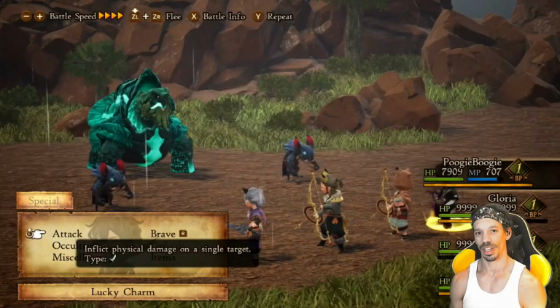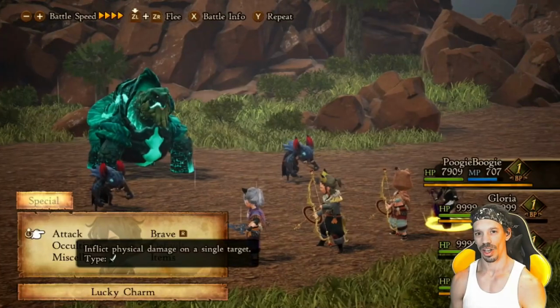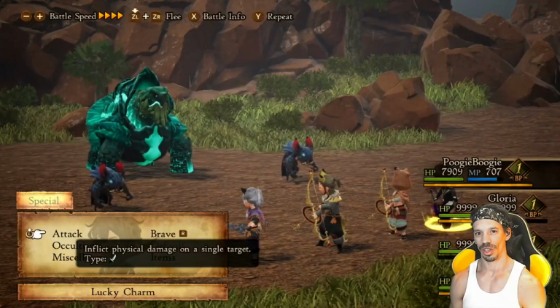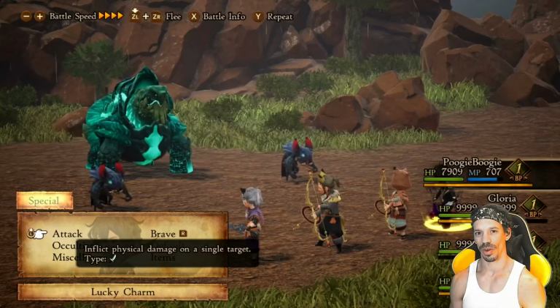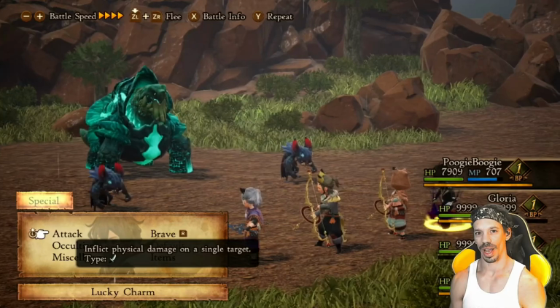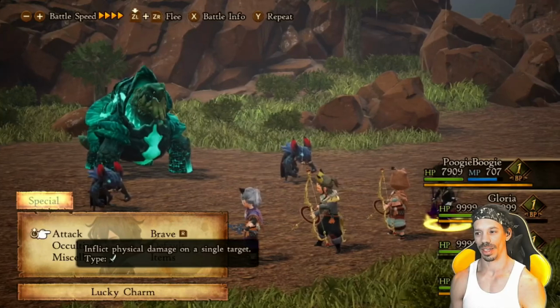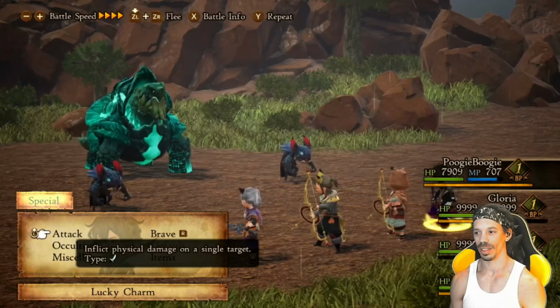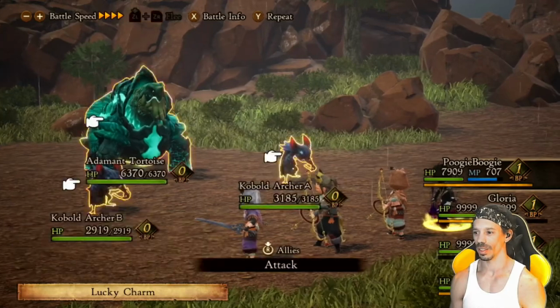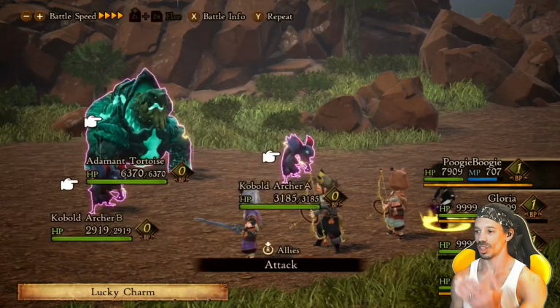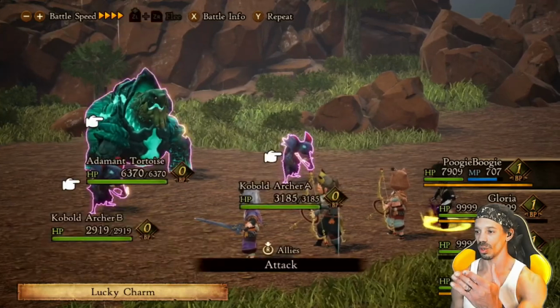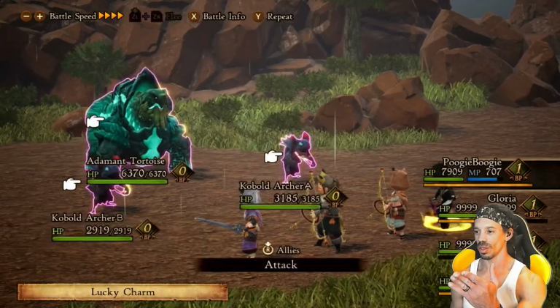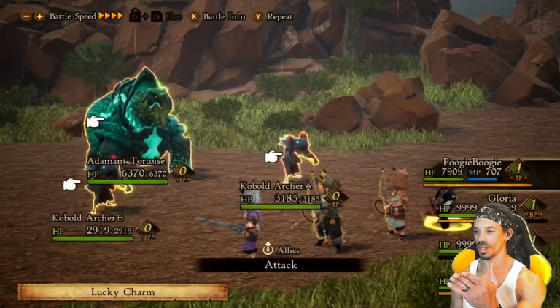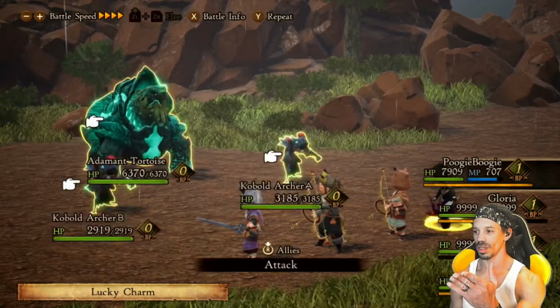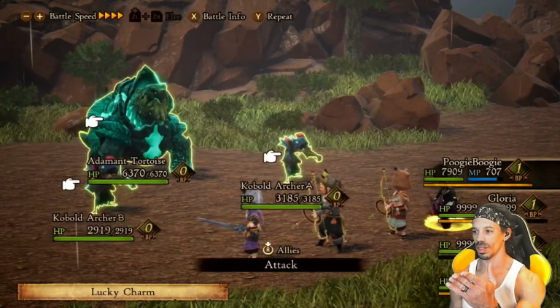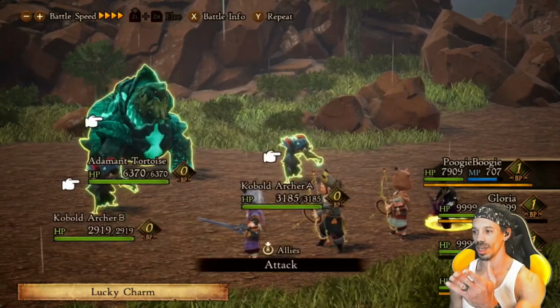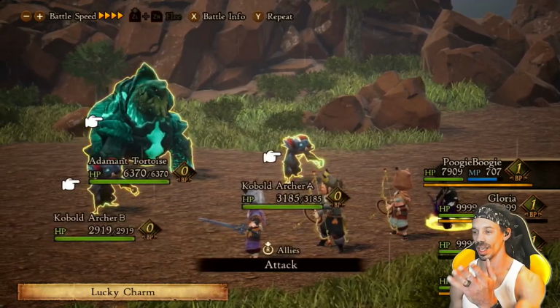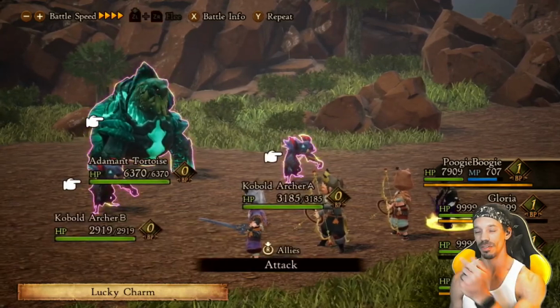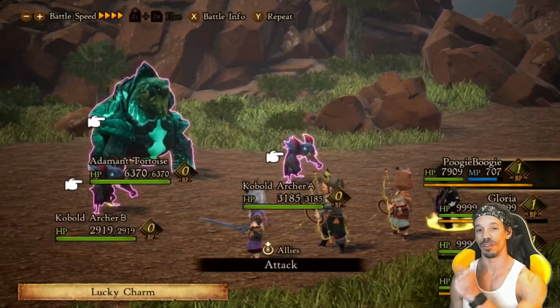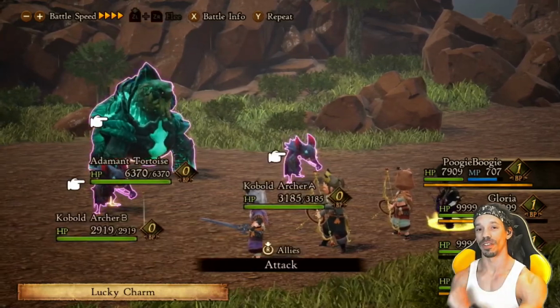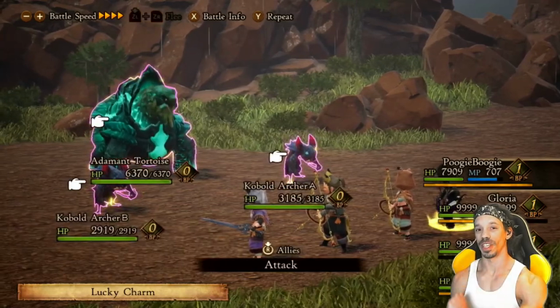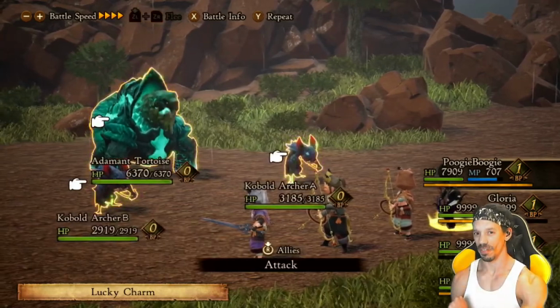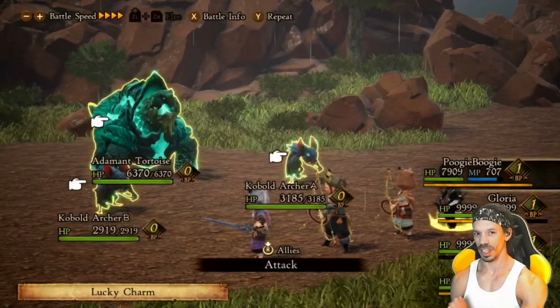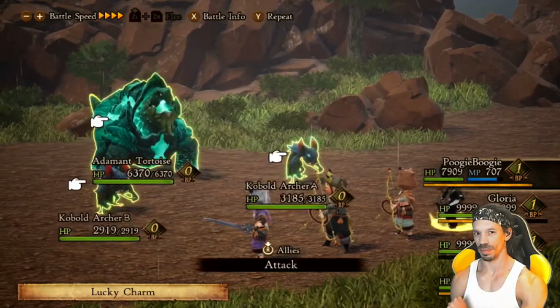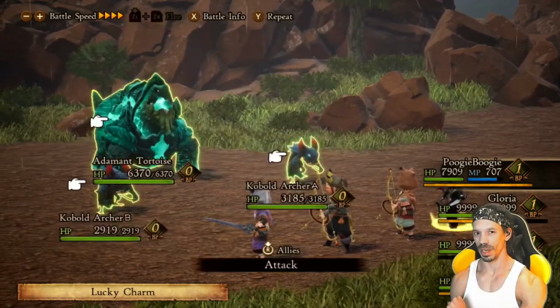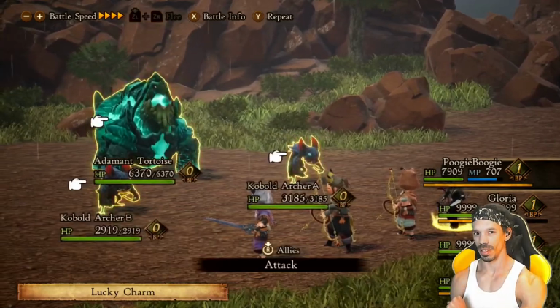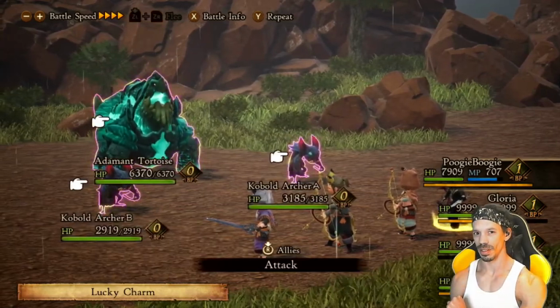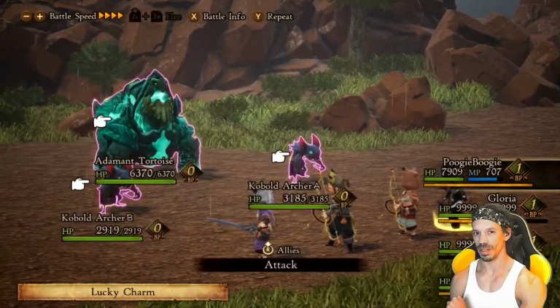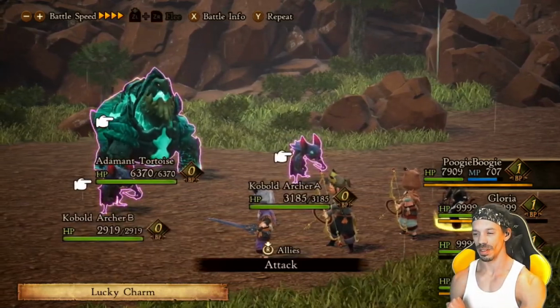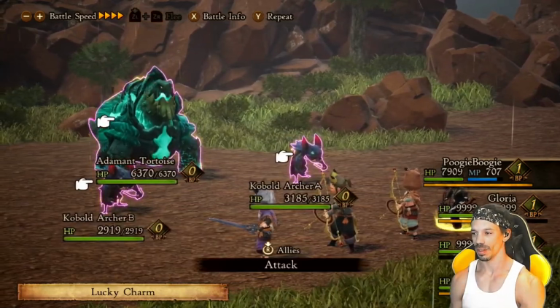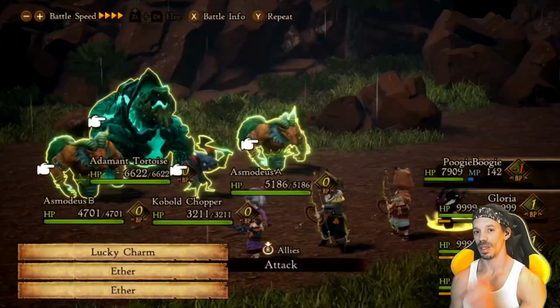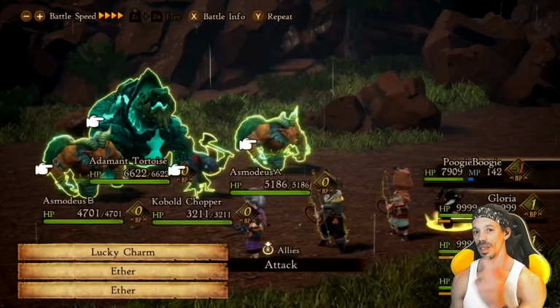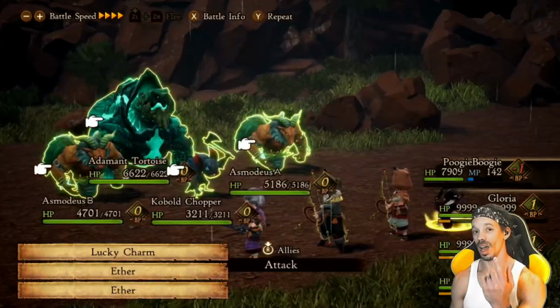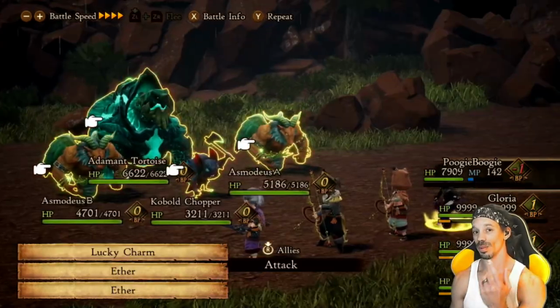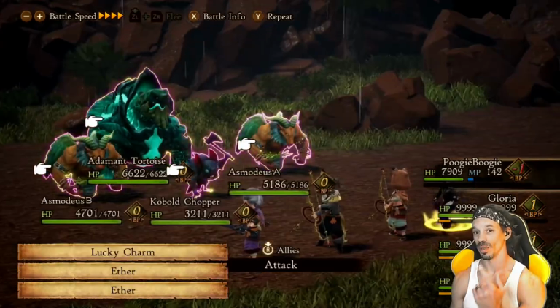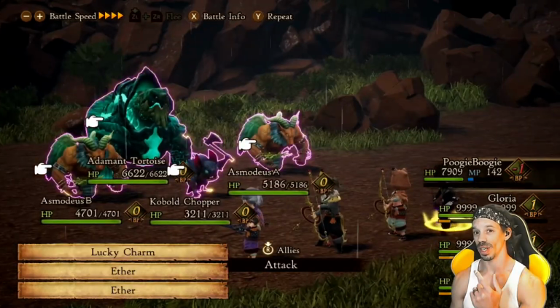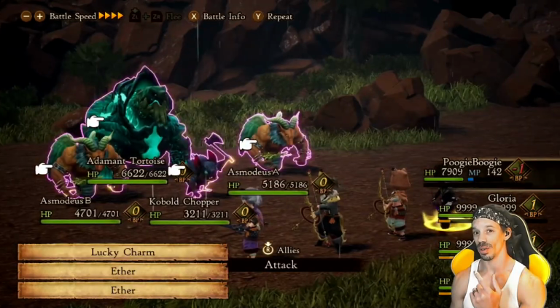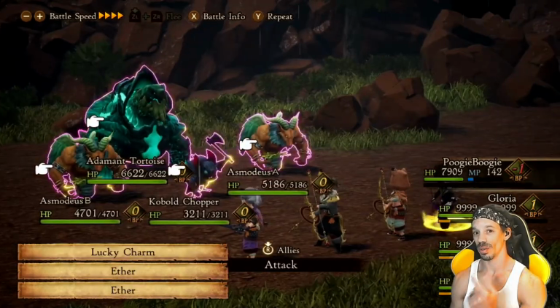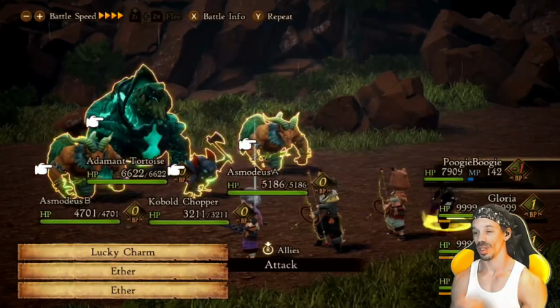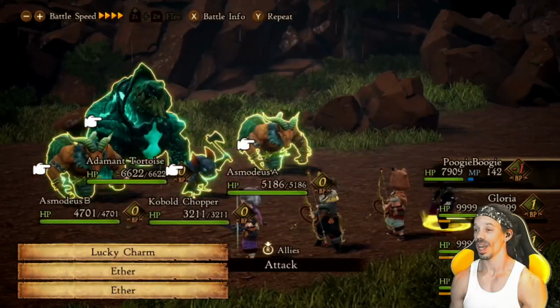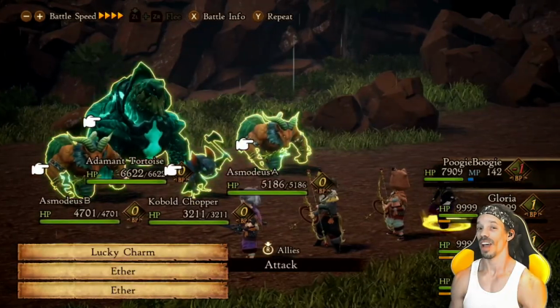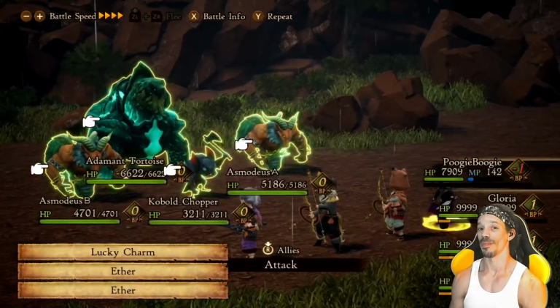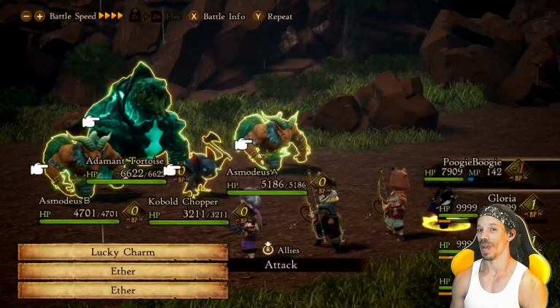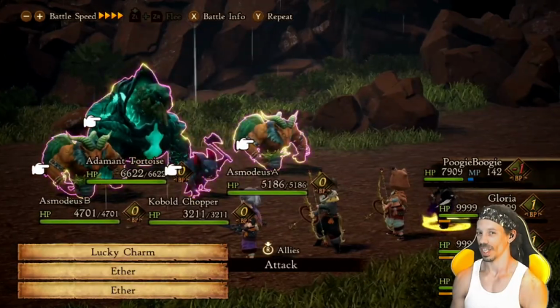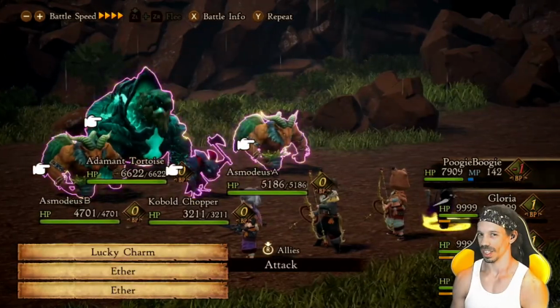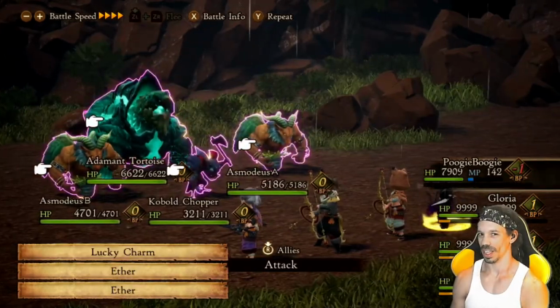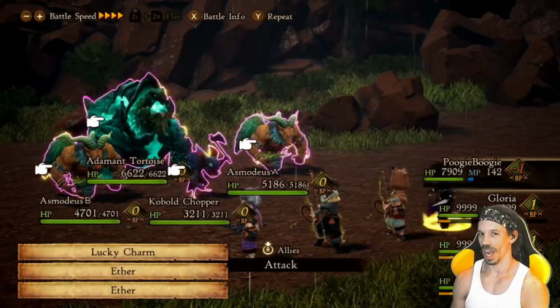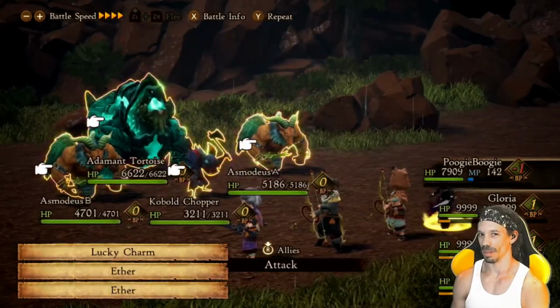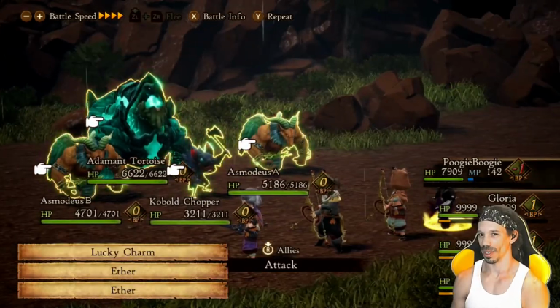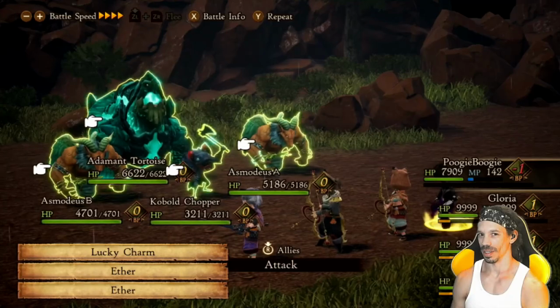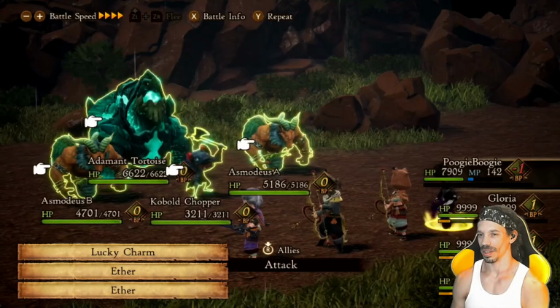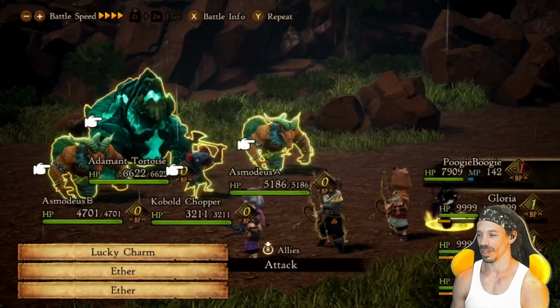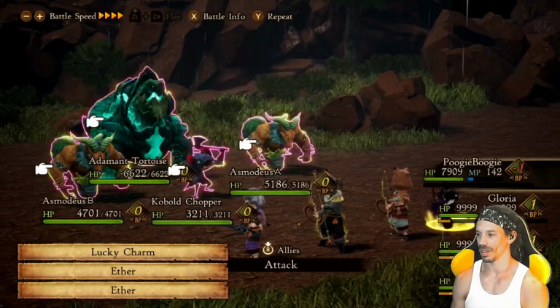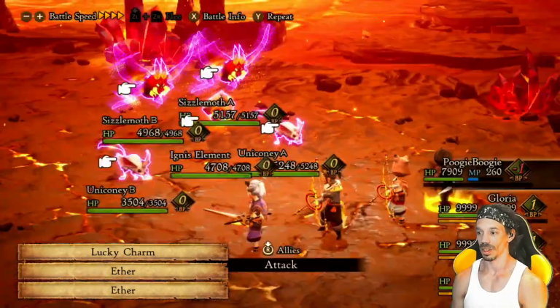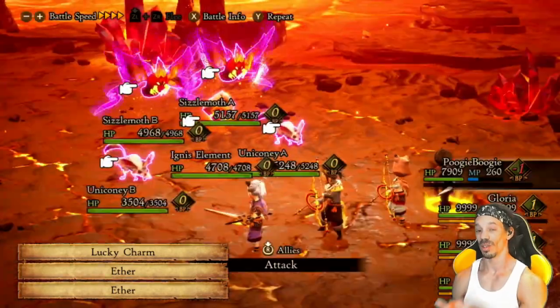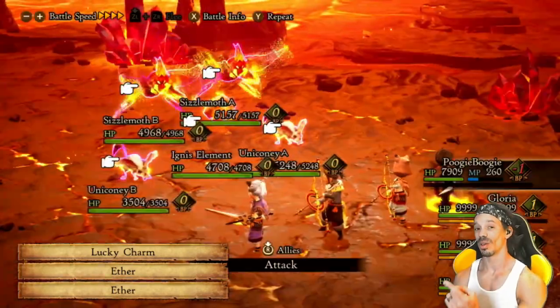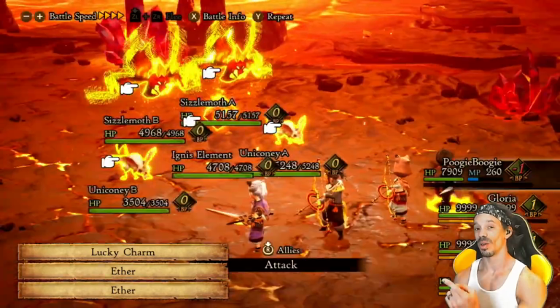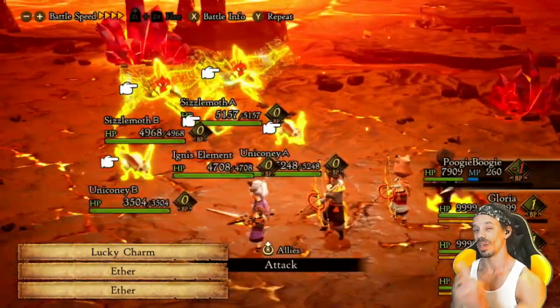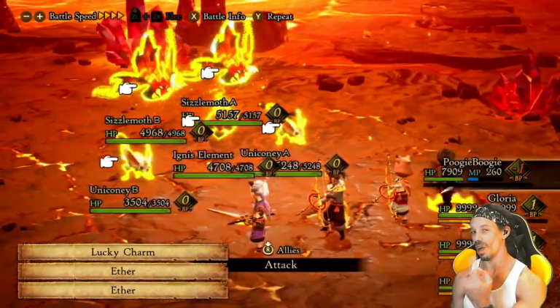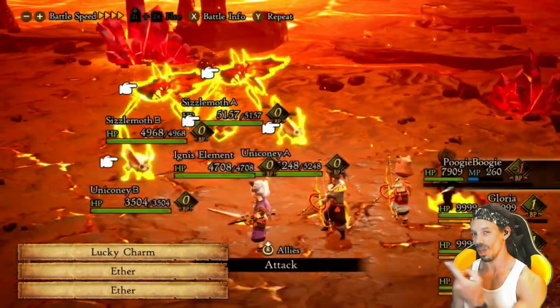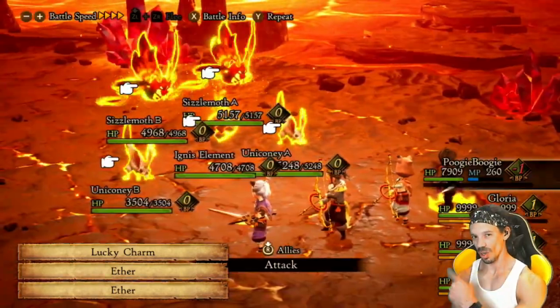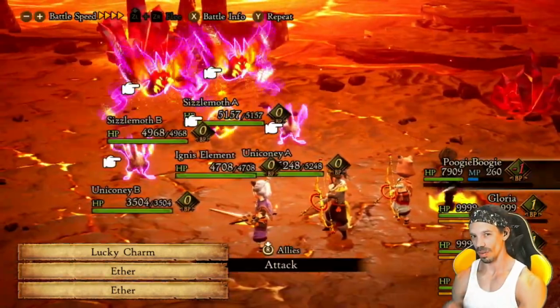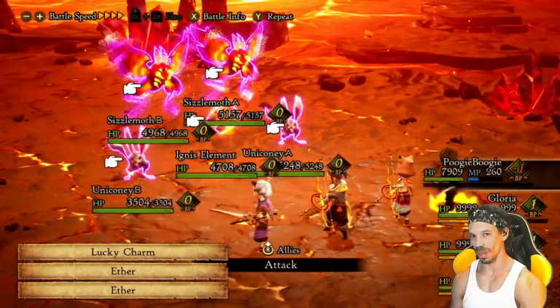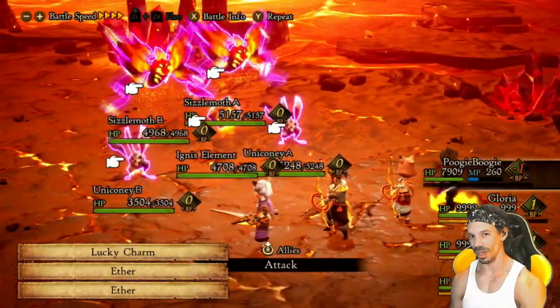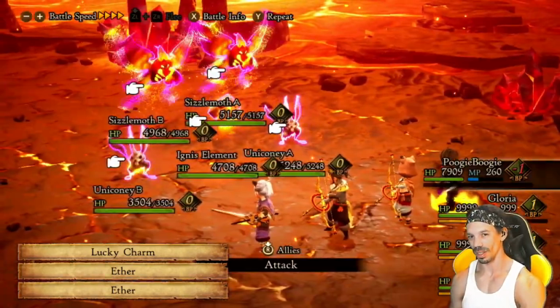In Holograd, tortoises give you defense buns, the Asmodeus have magic attack buns, and the Unicone also have a bun.